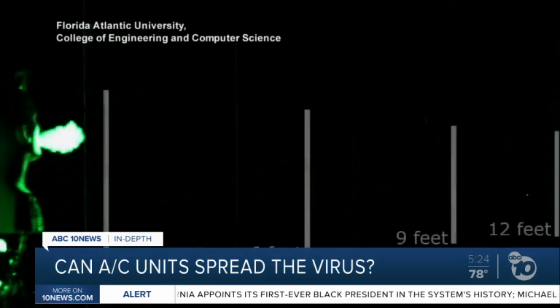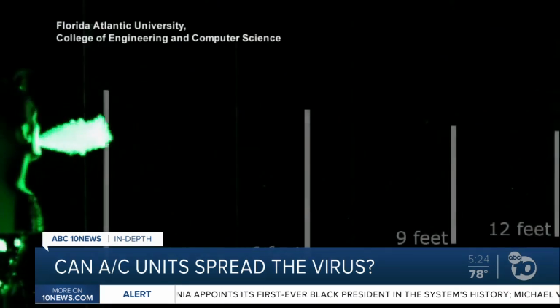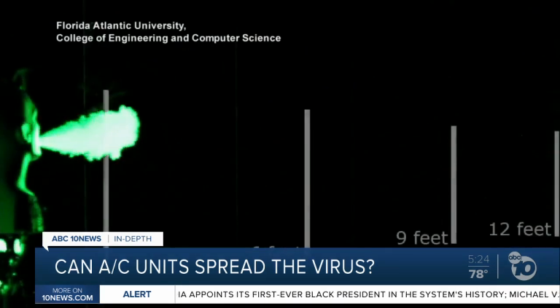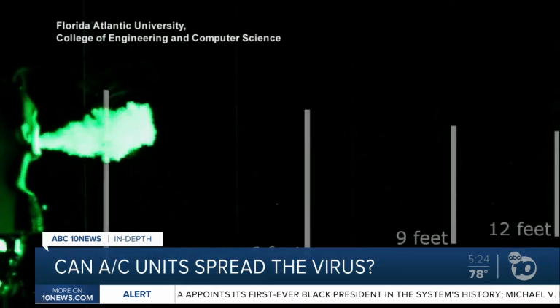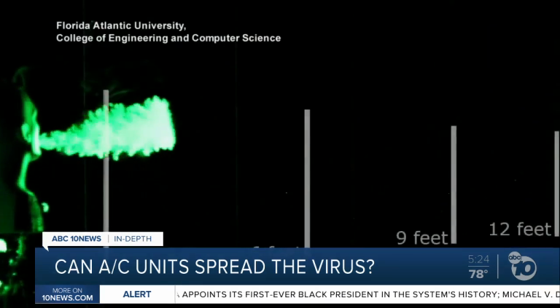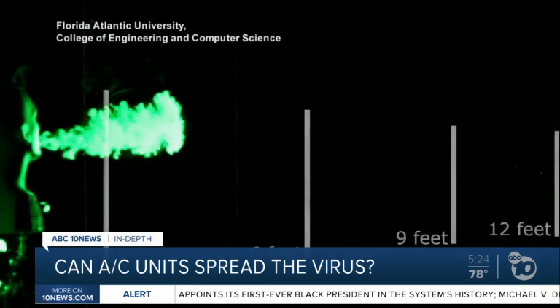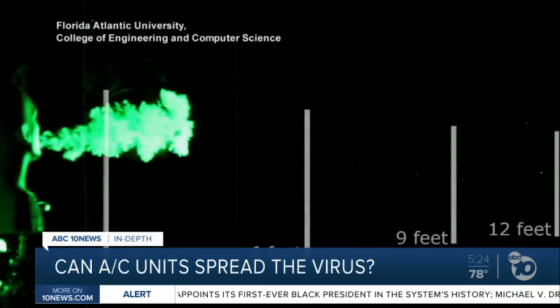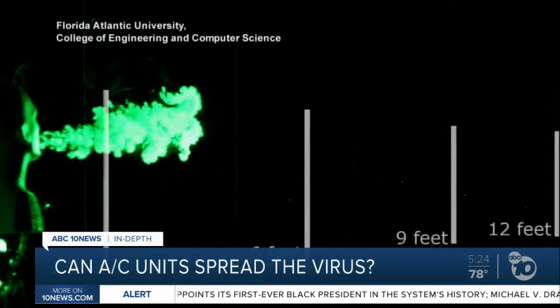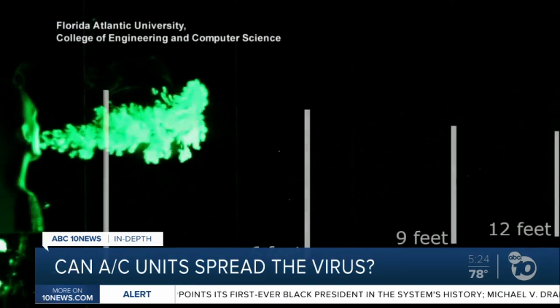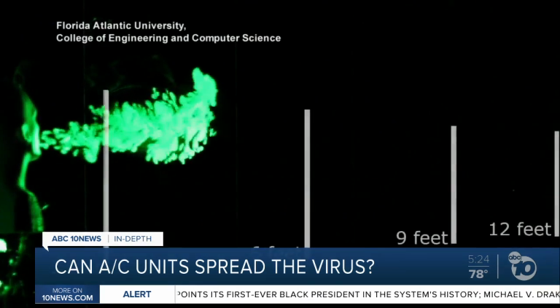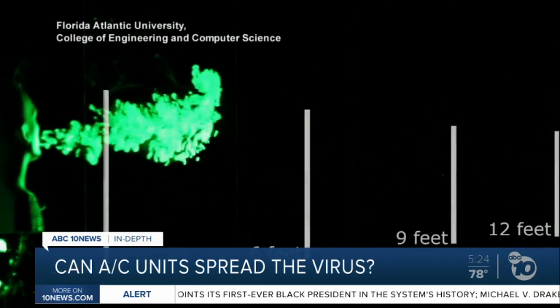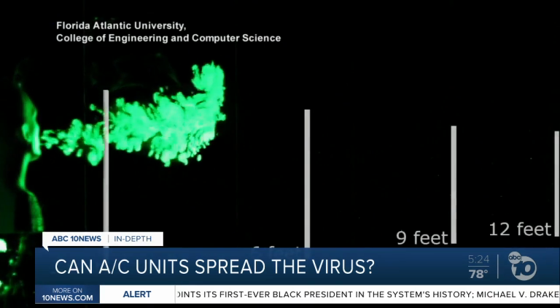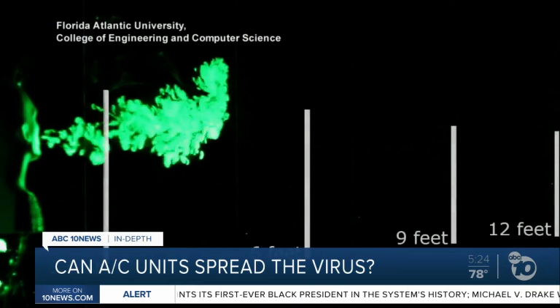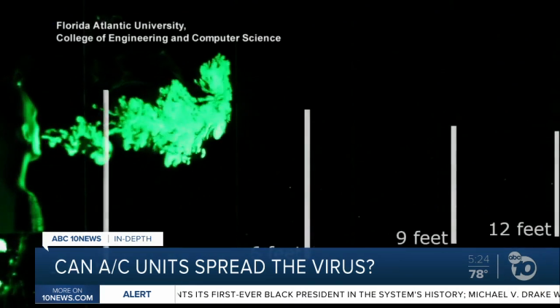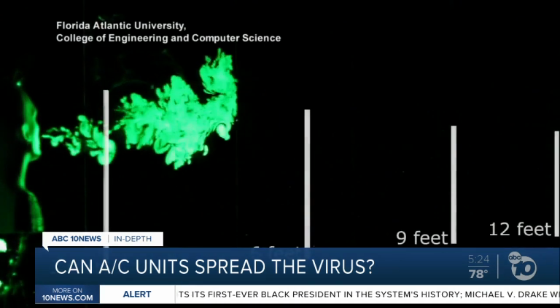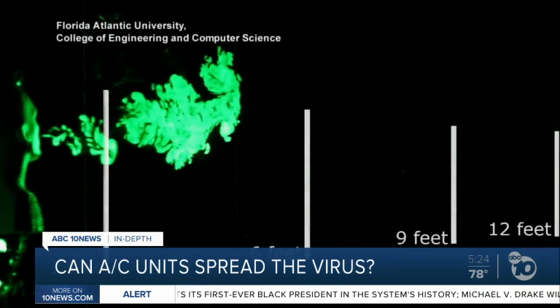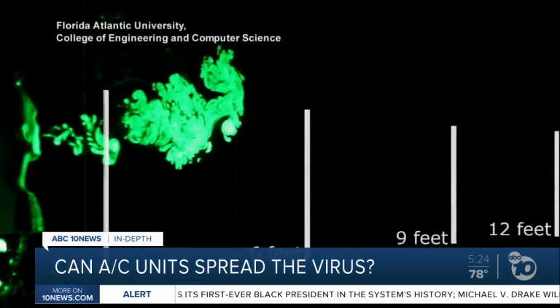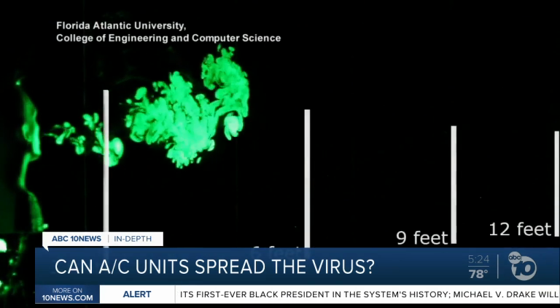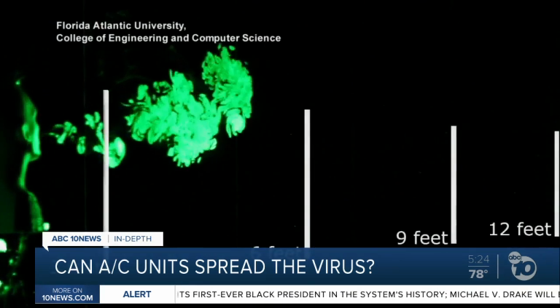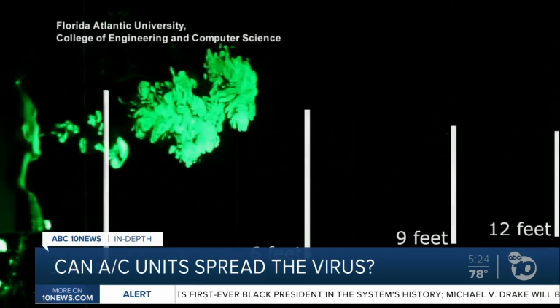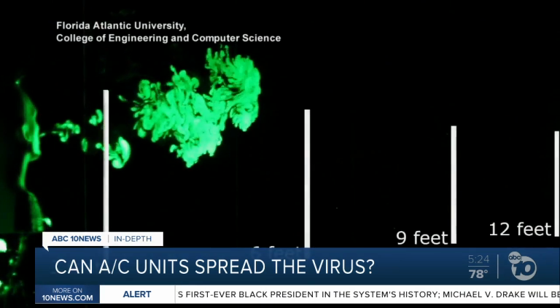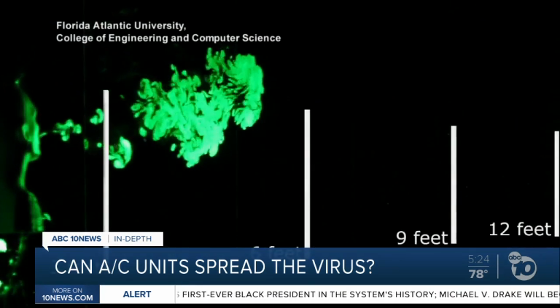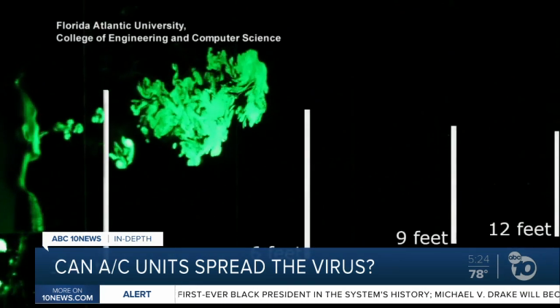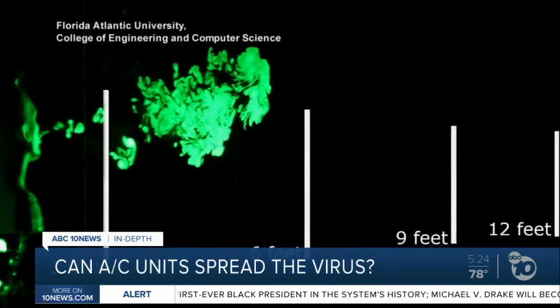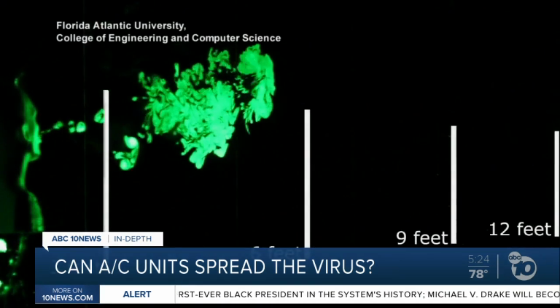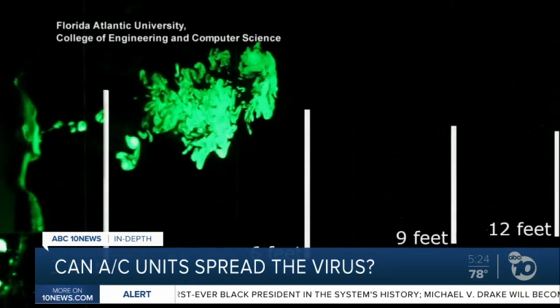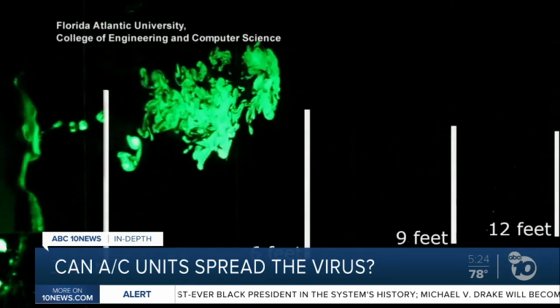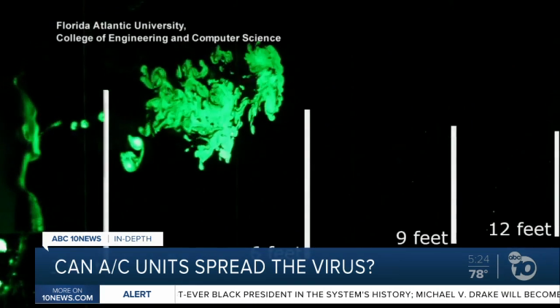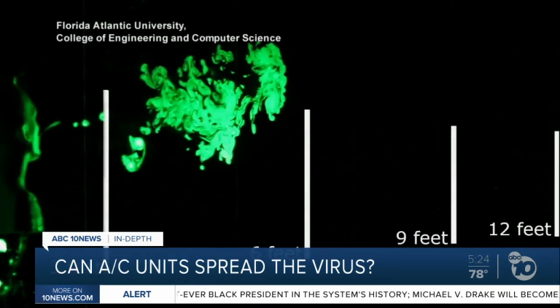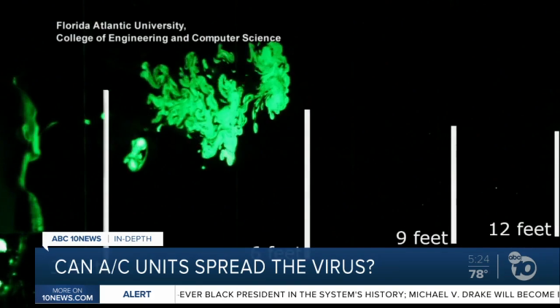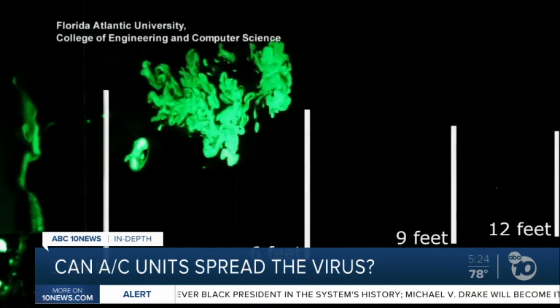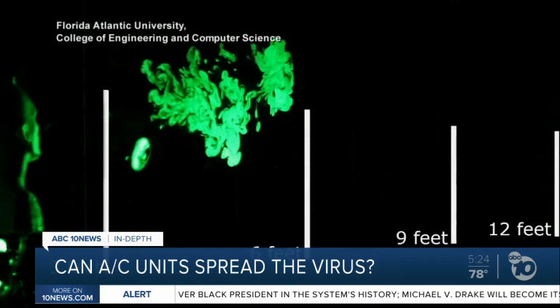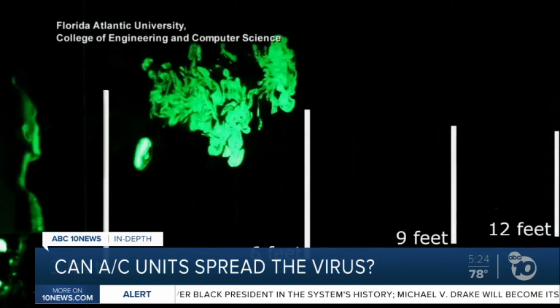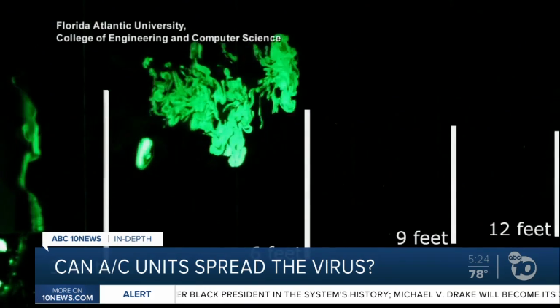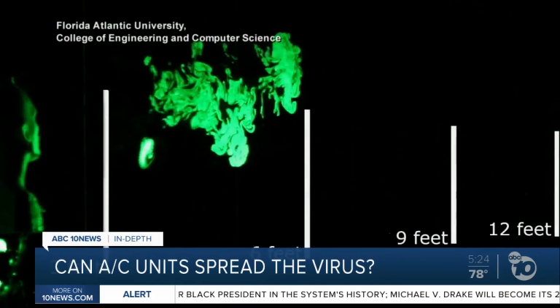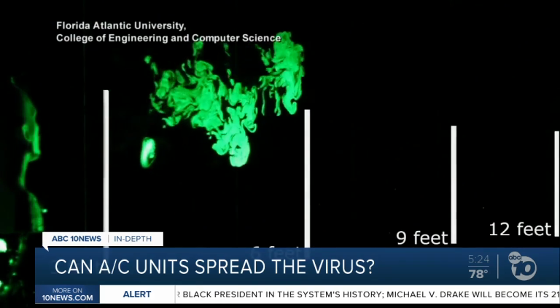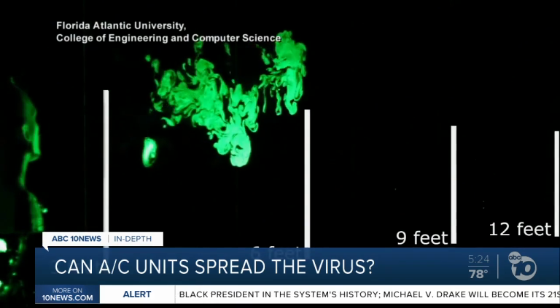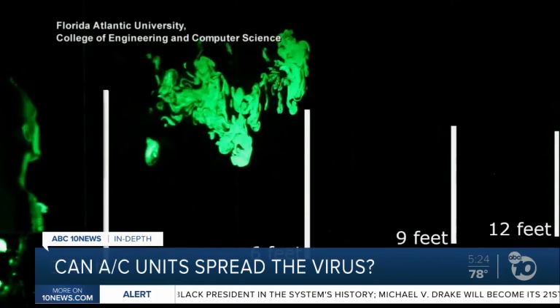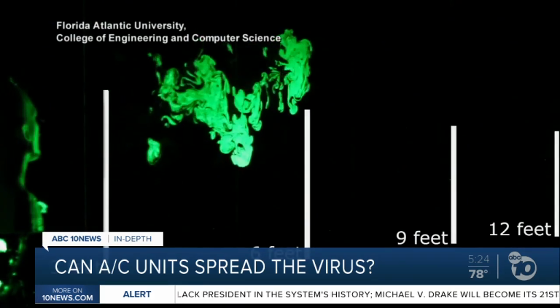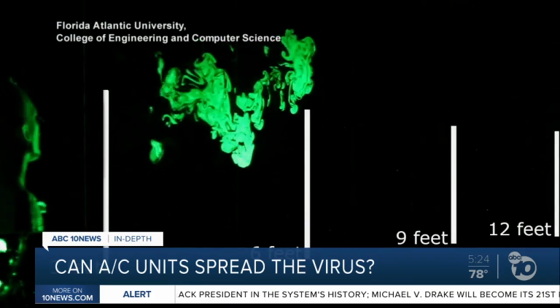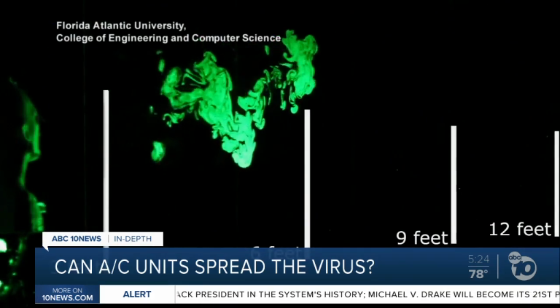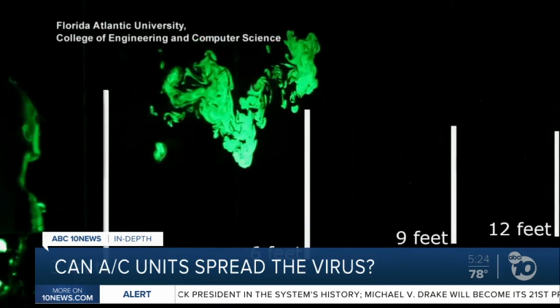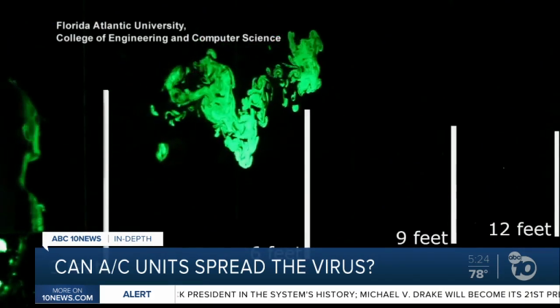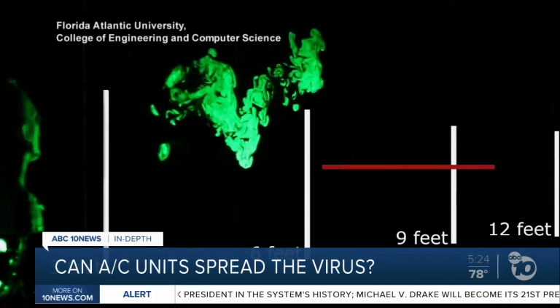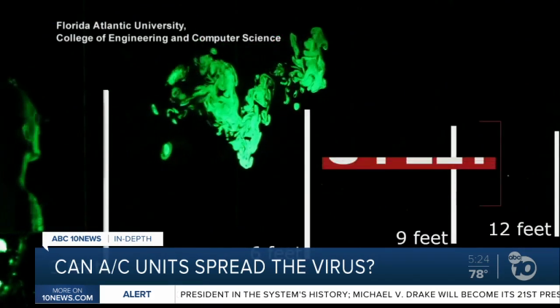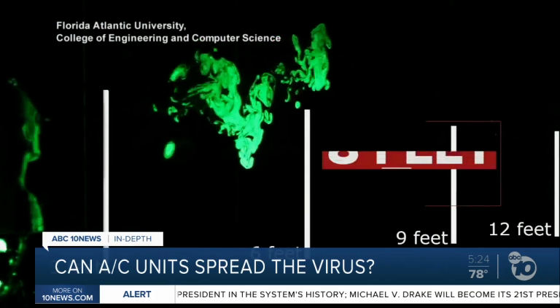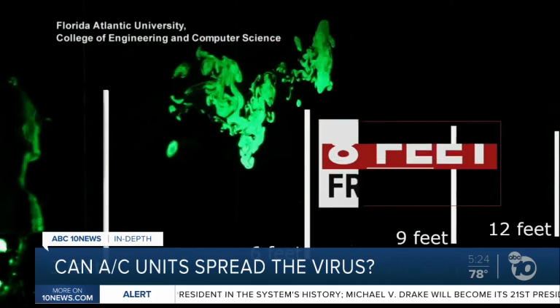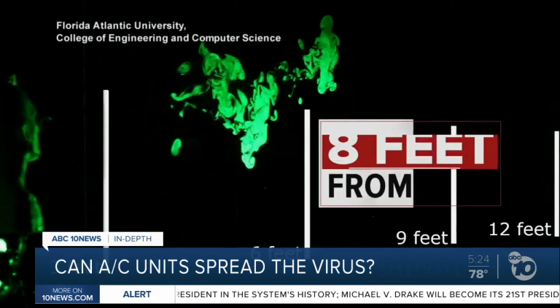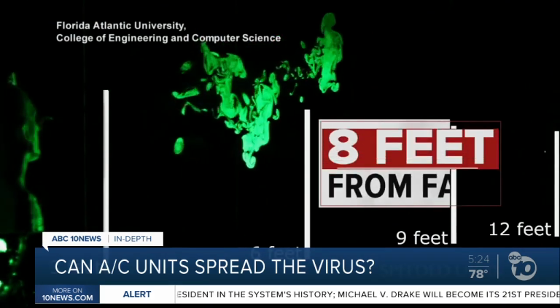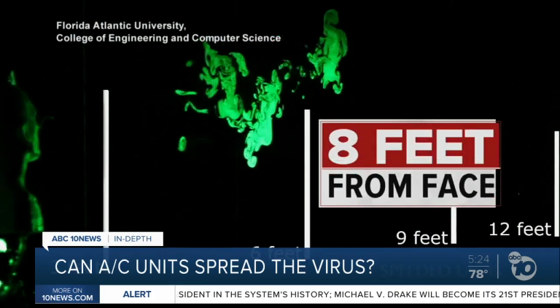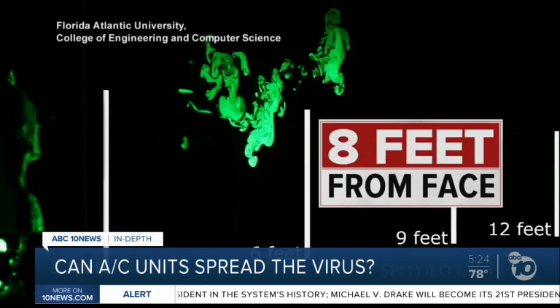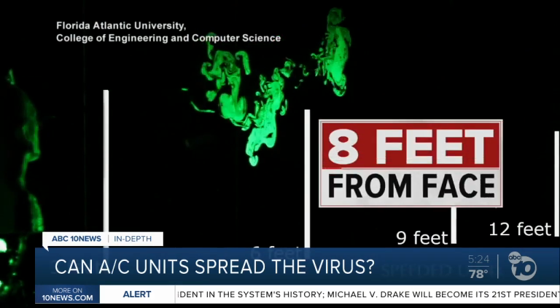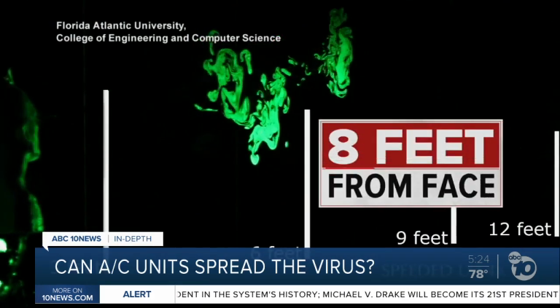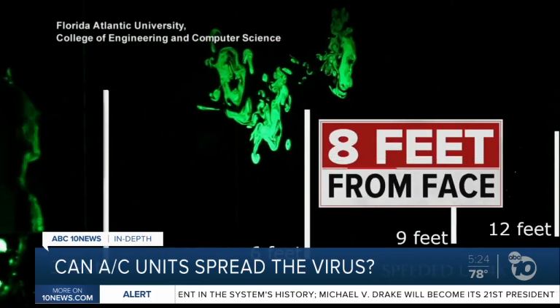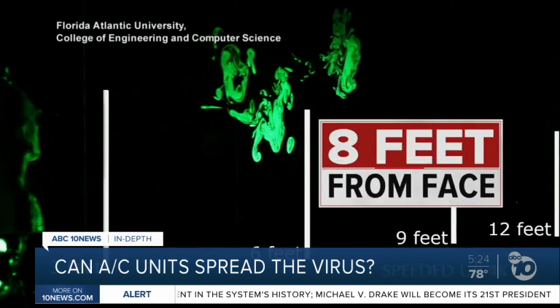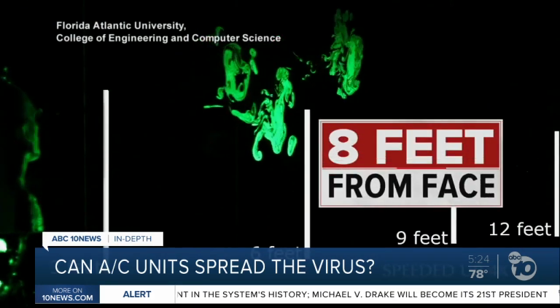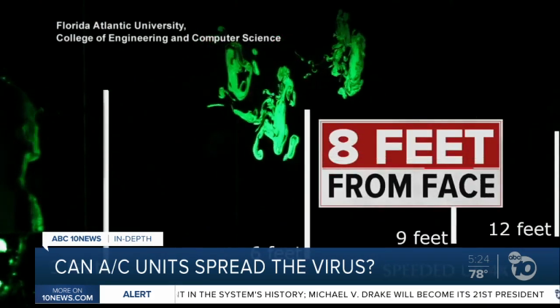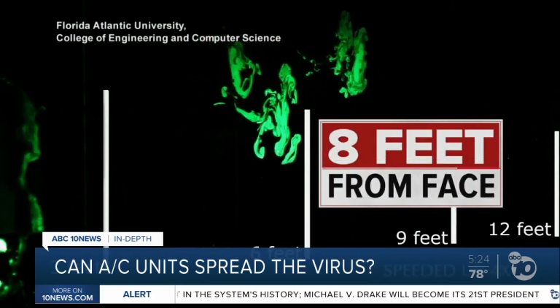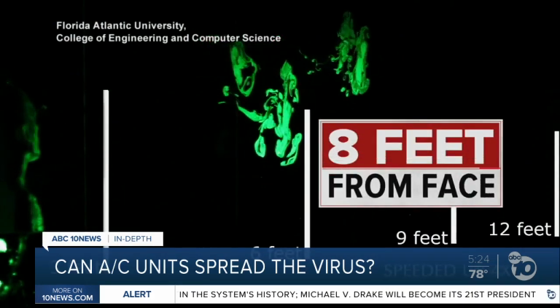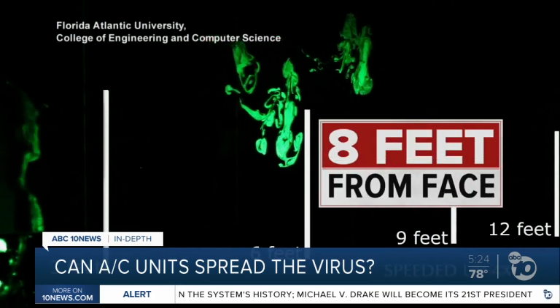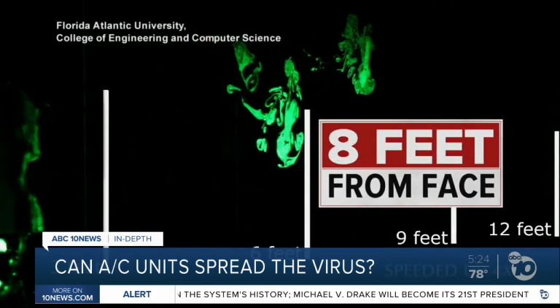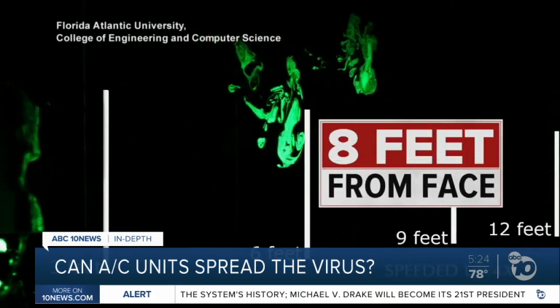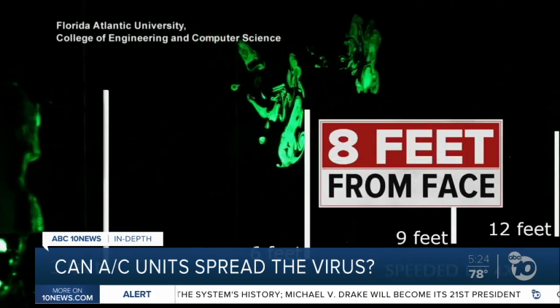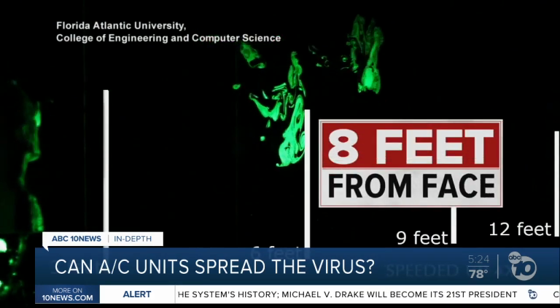This video shows how far a cloud of droplets carrying the virus can travel without a mask — as far as eight feet.